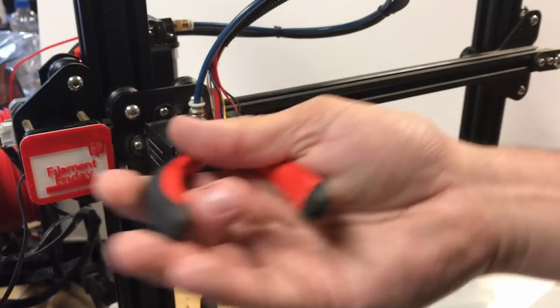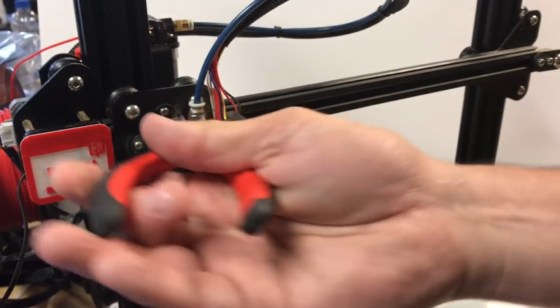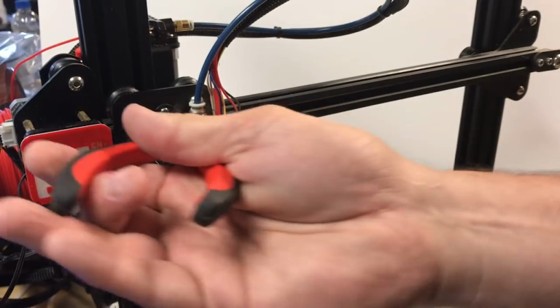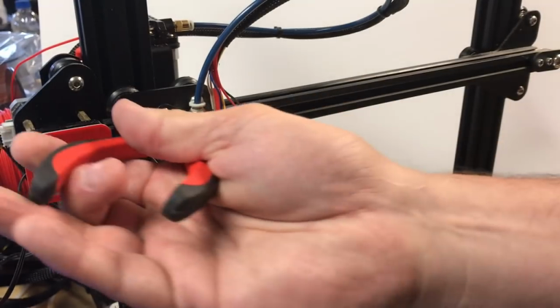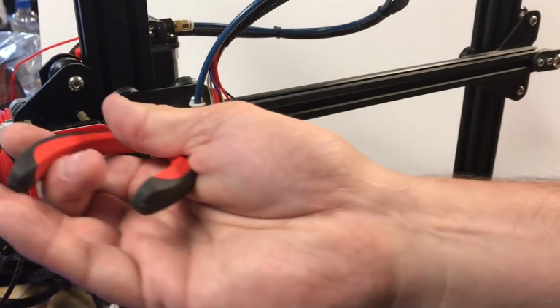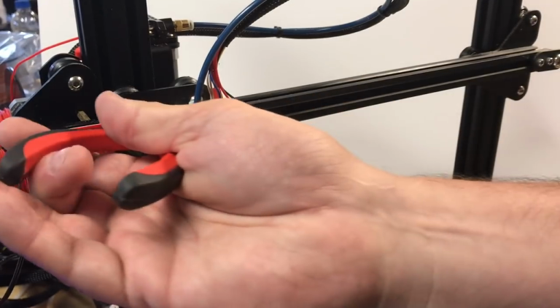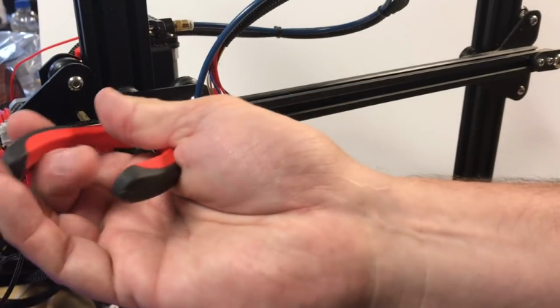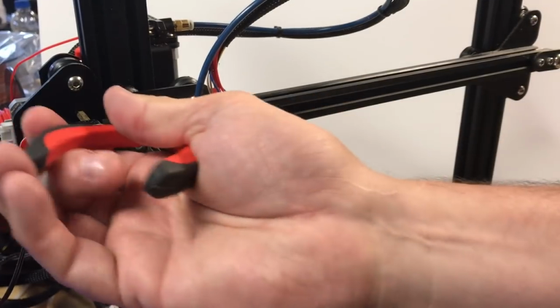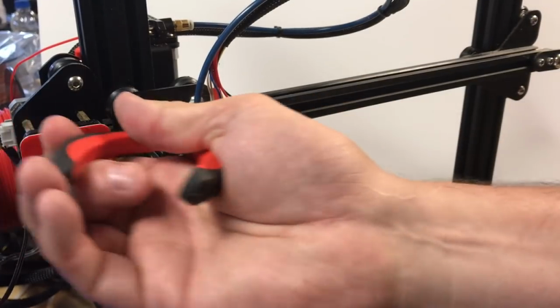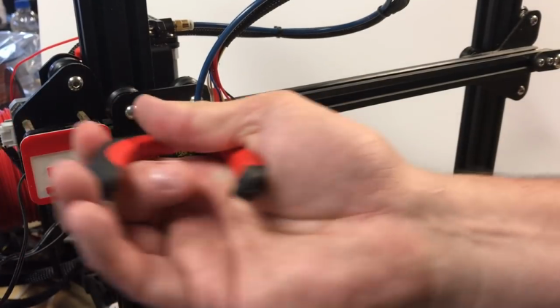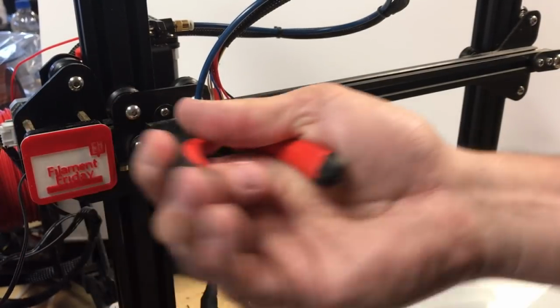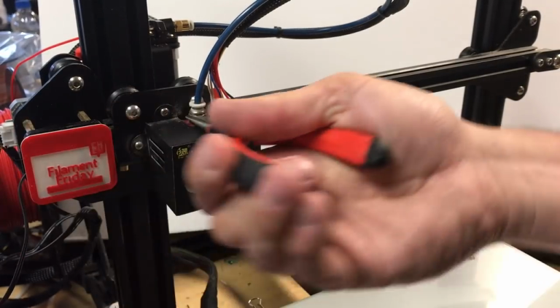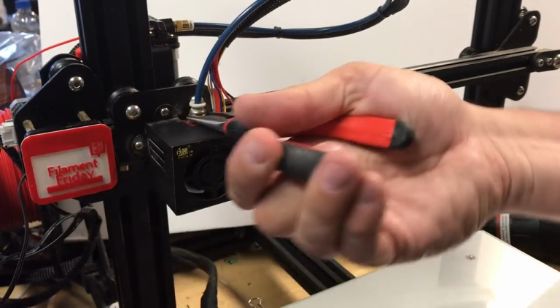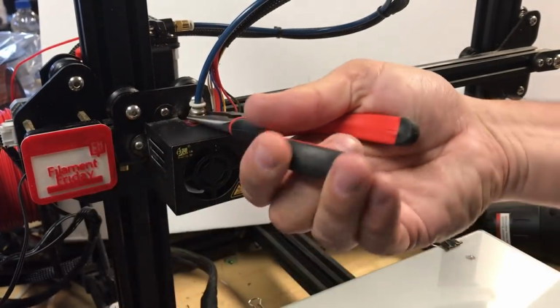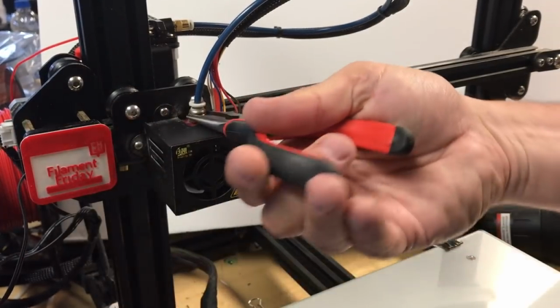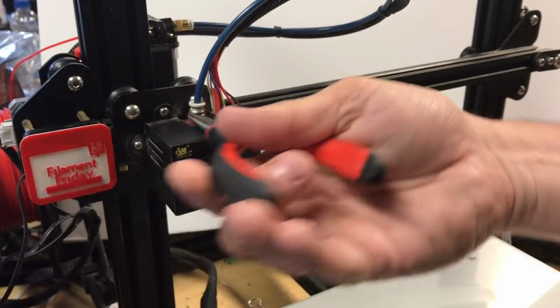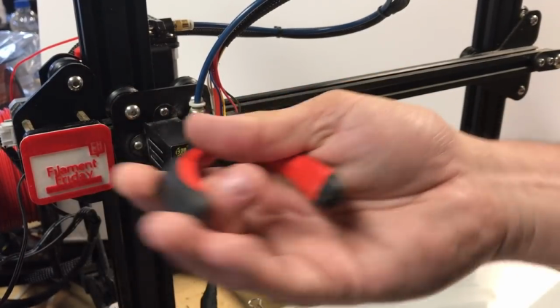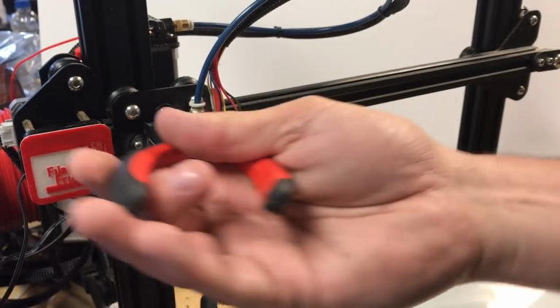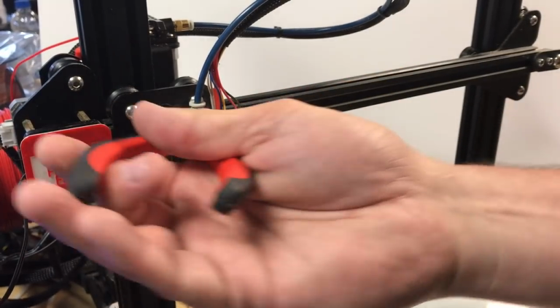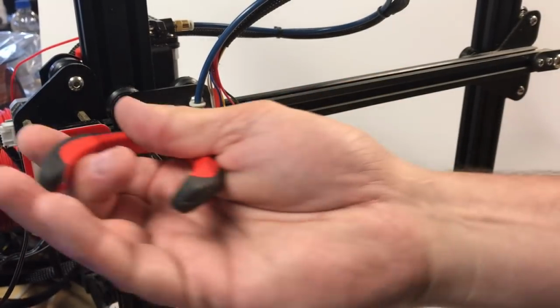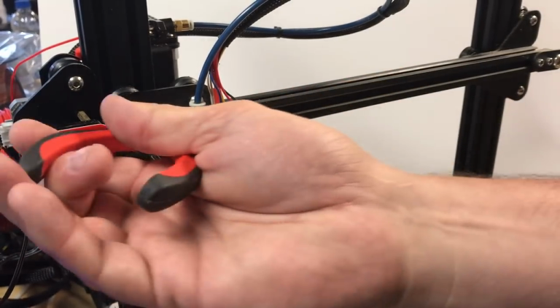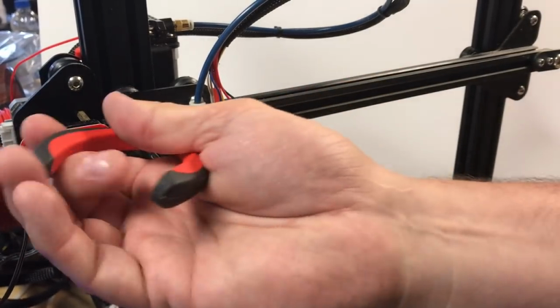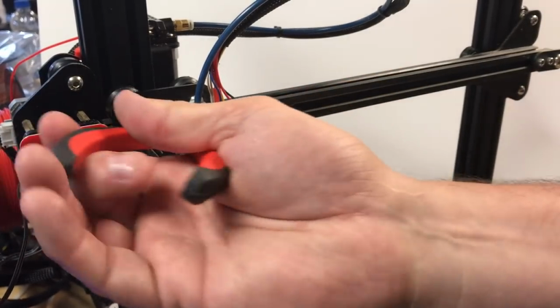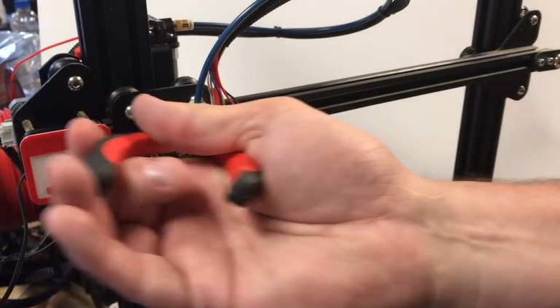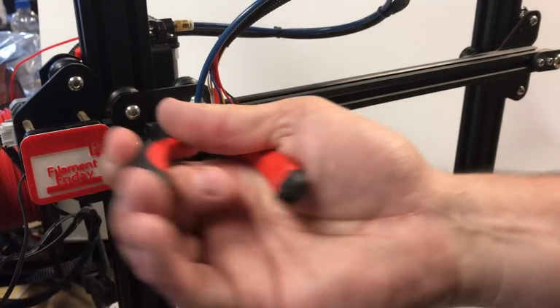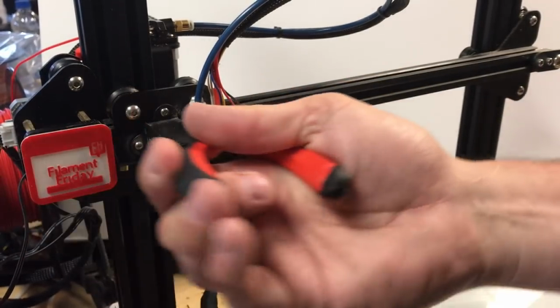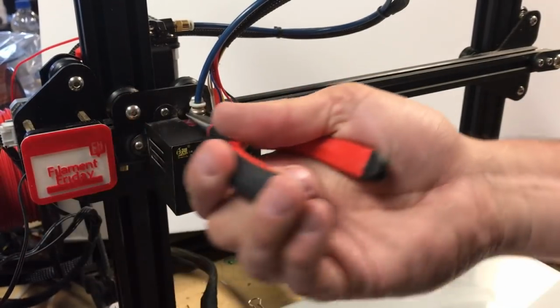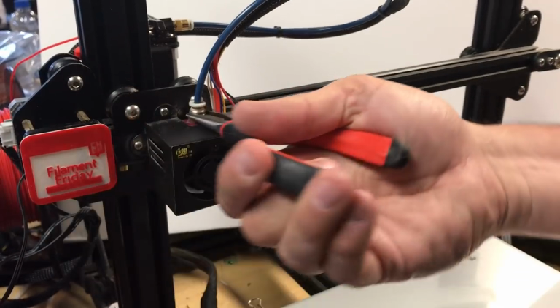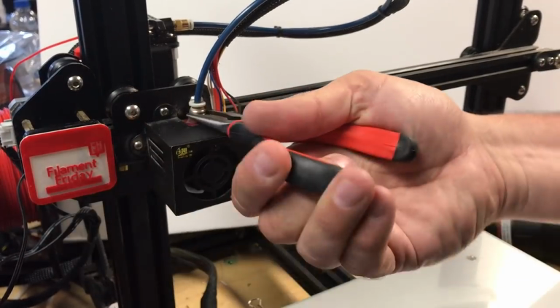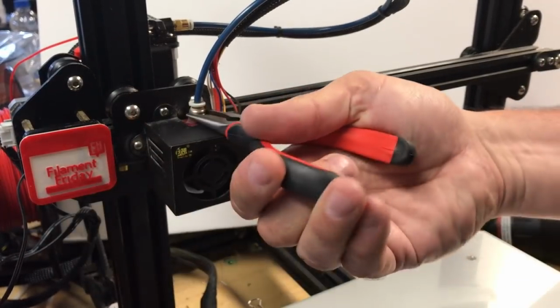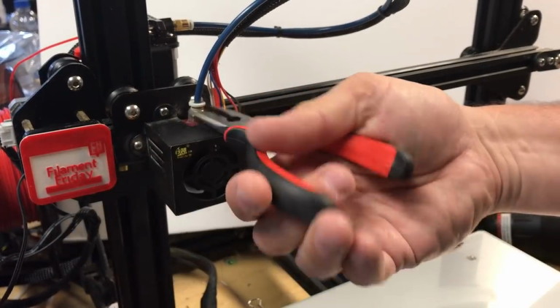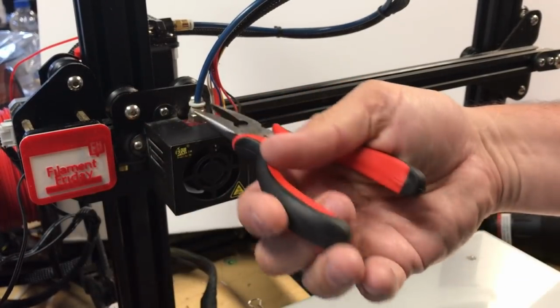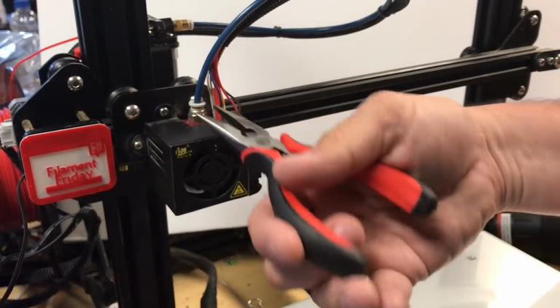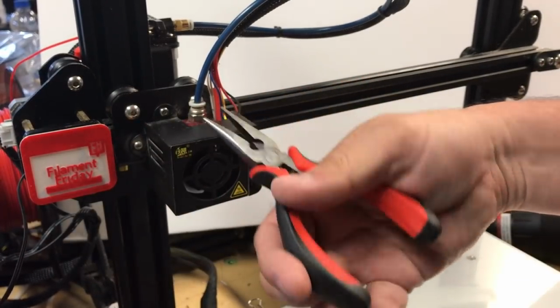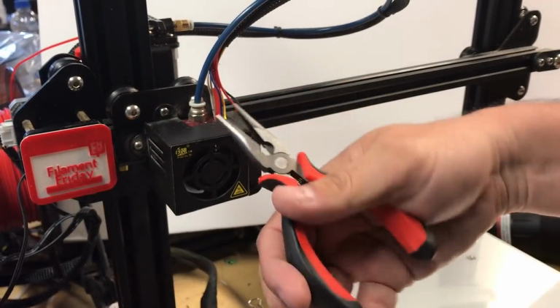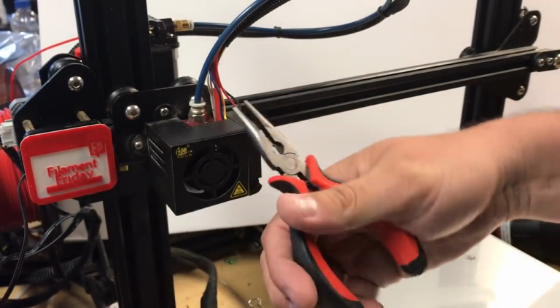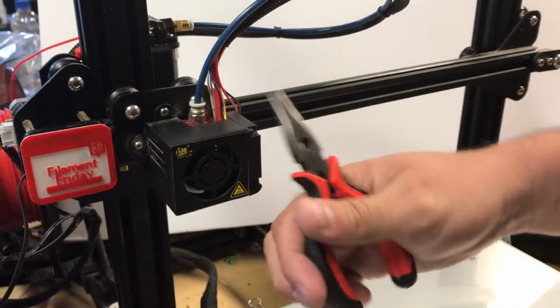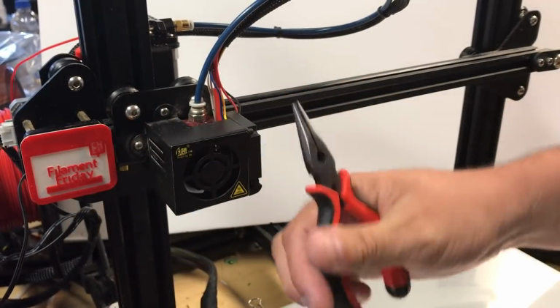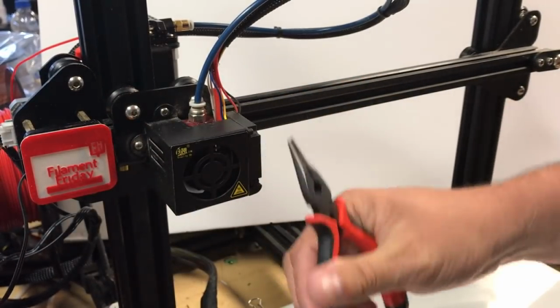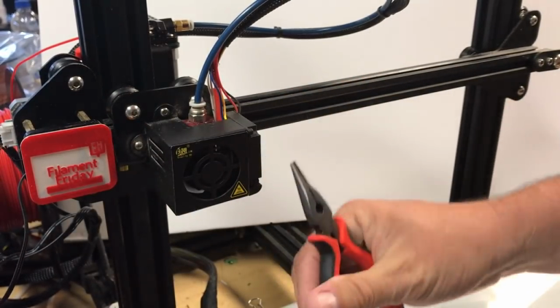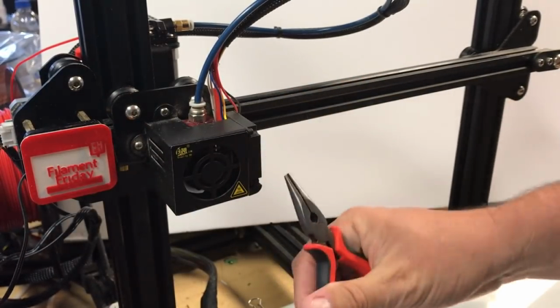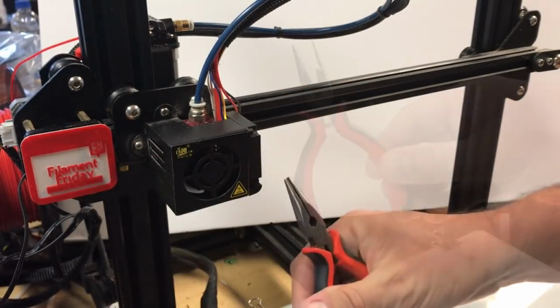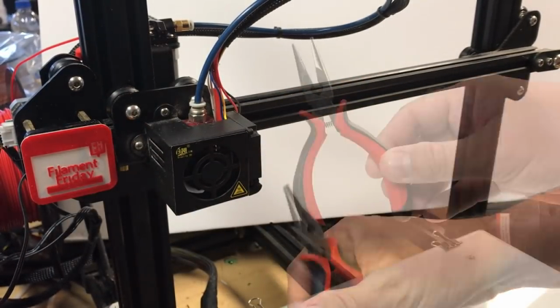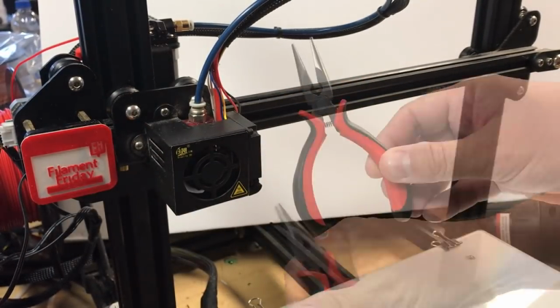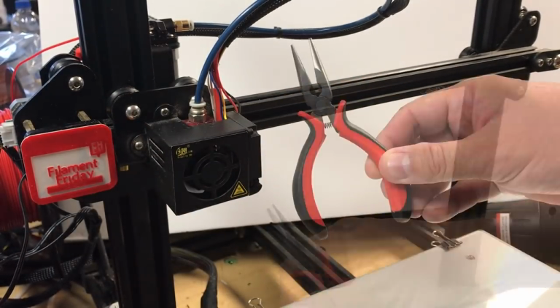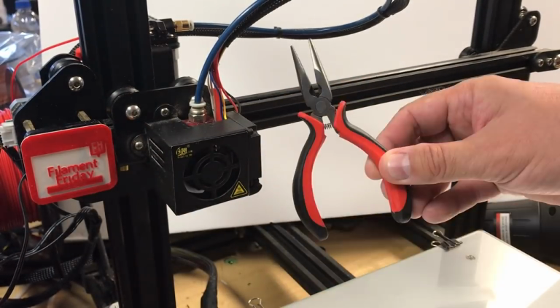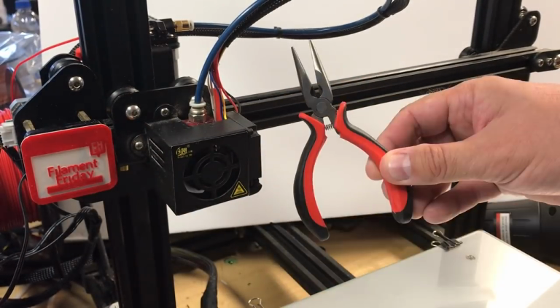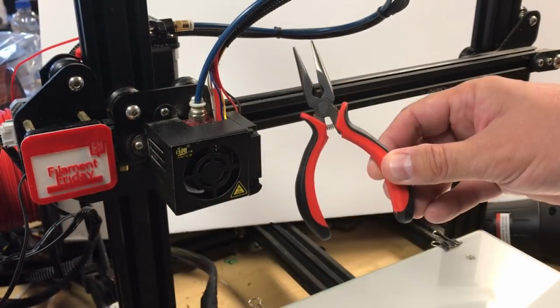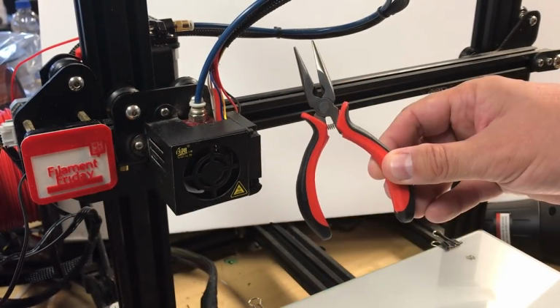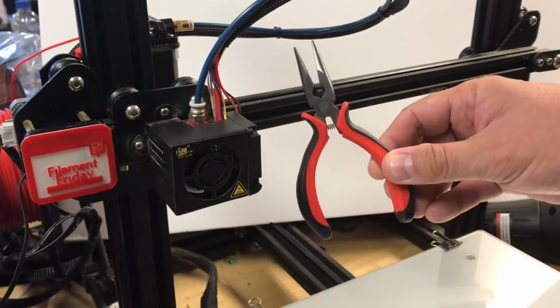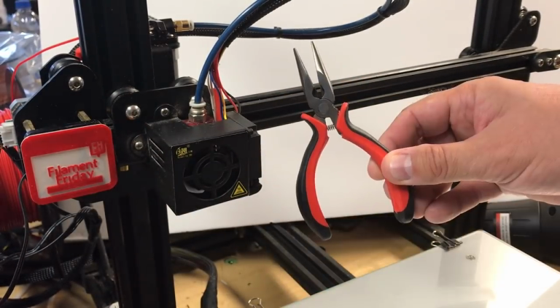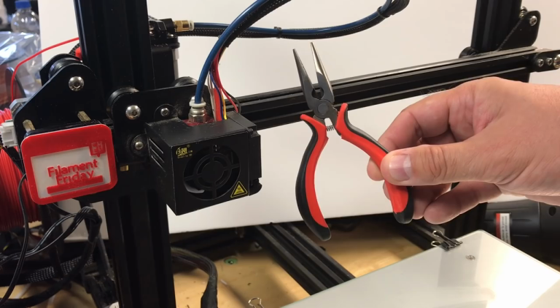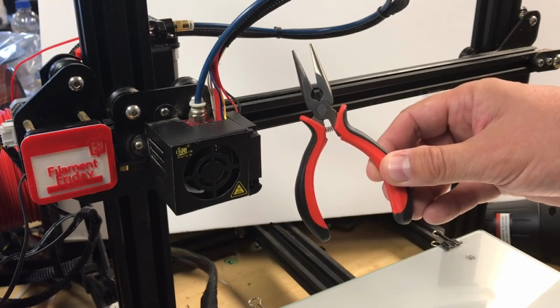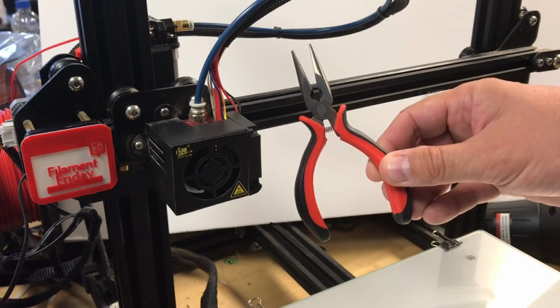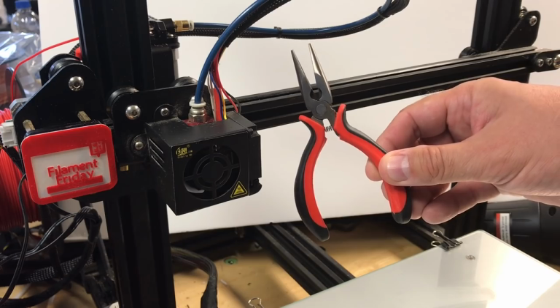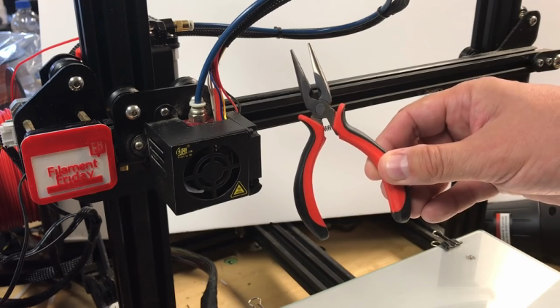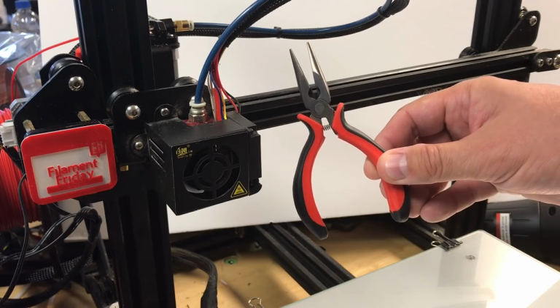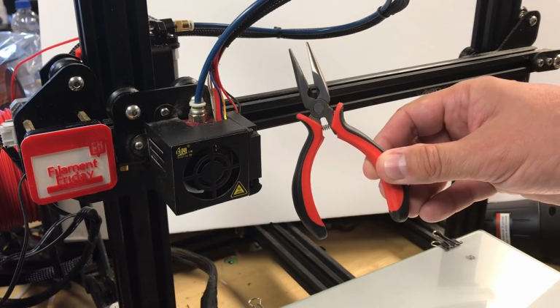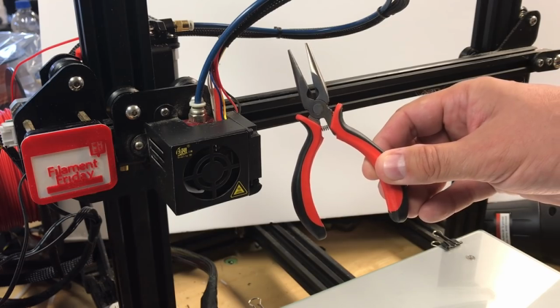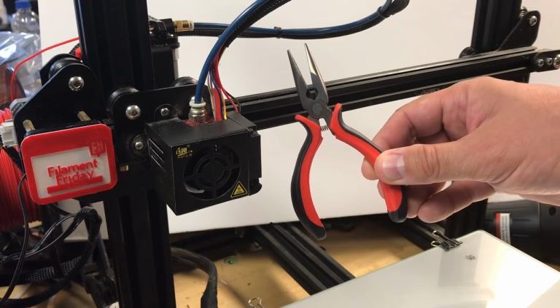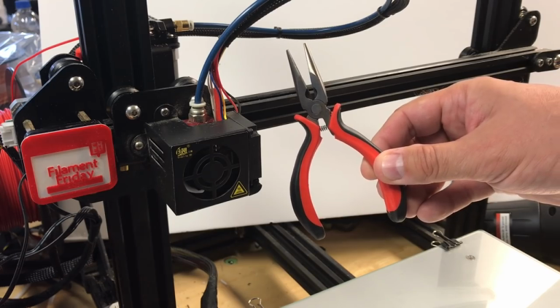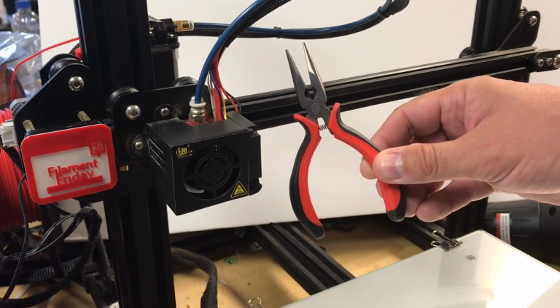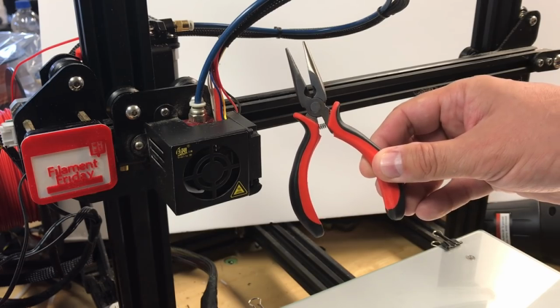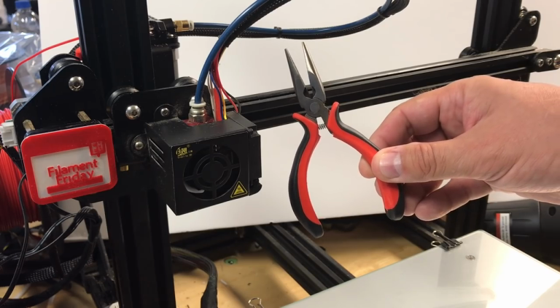Needle nose pliers are included to help remove excess filament from the hot end or to get into little nooks and crannies when you don't have a wrench.